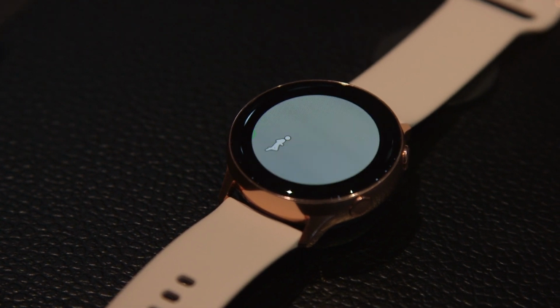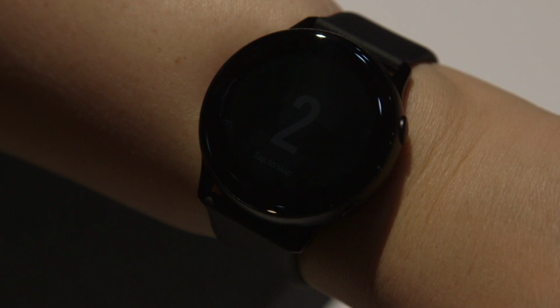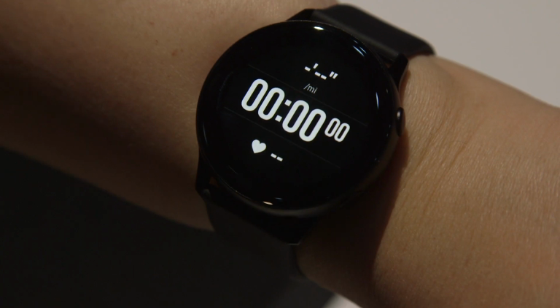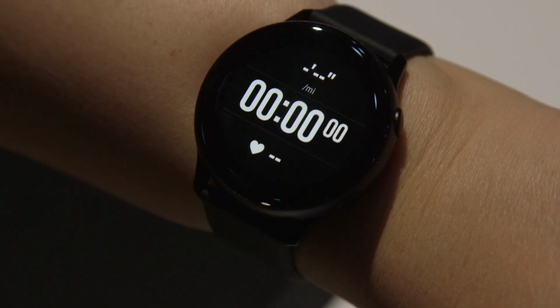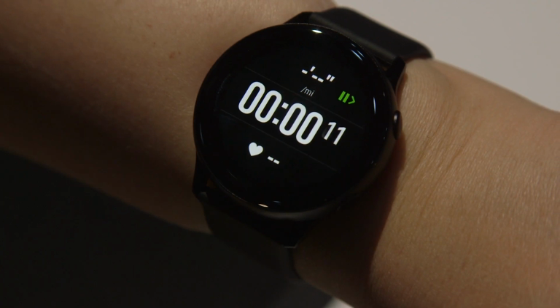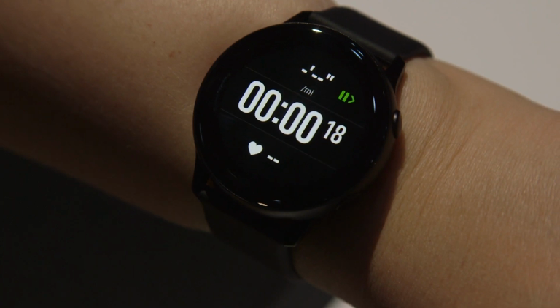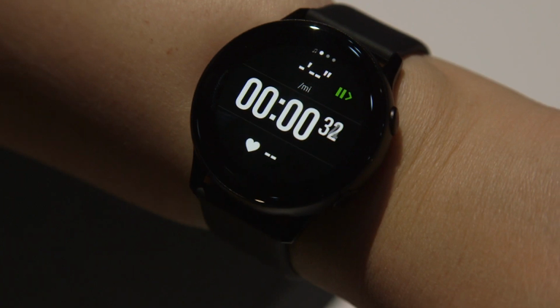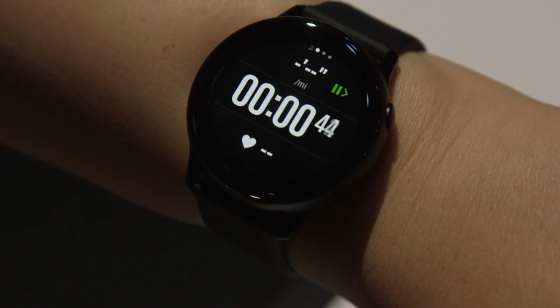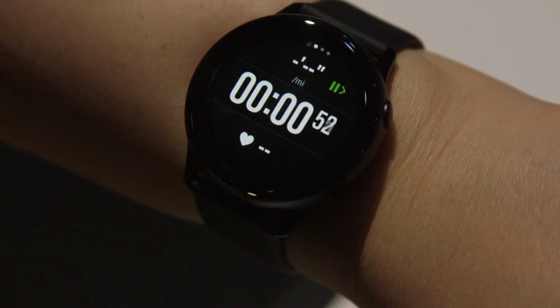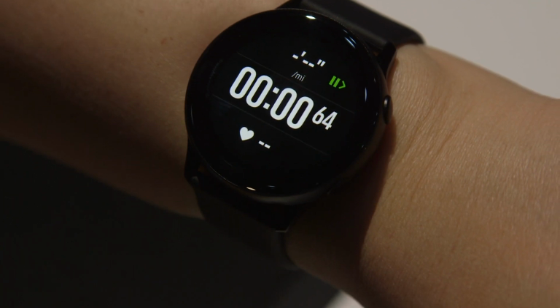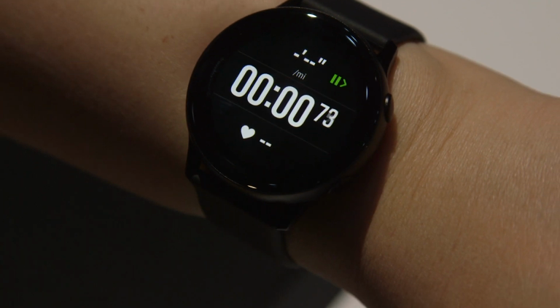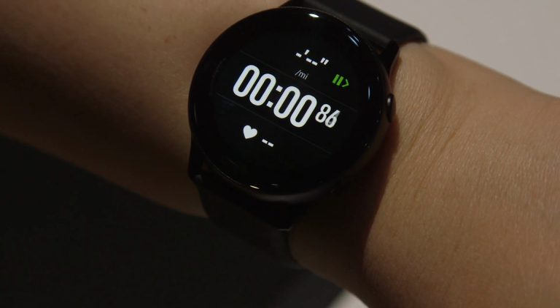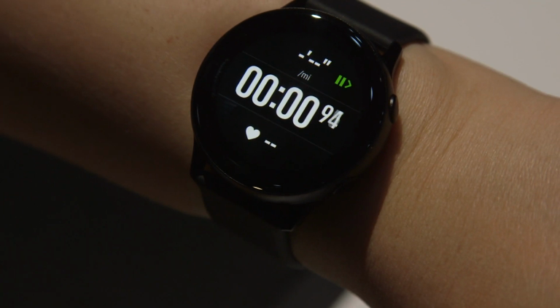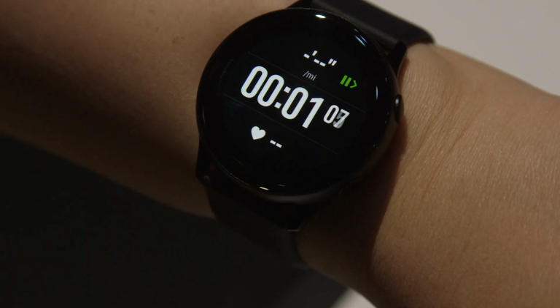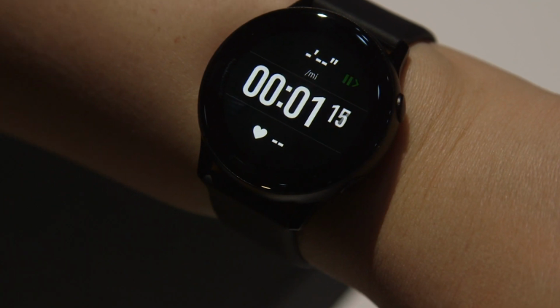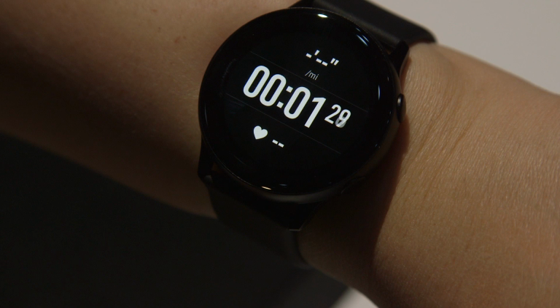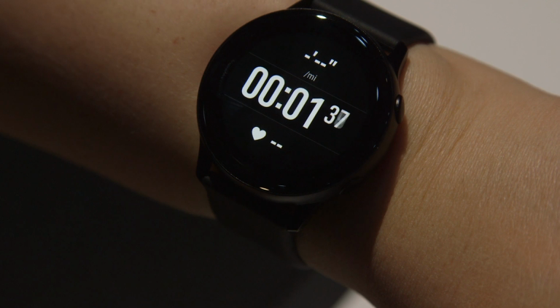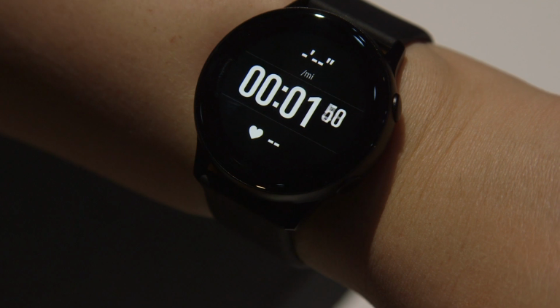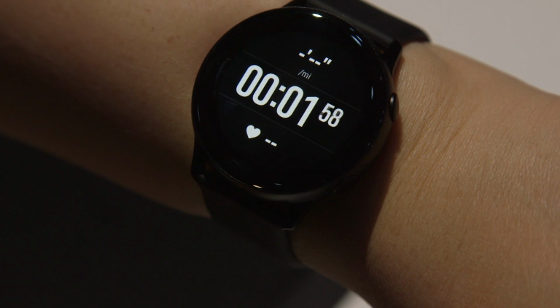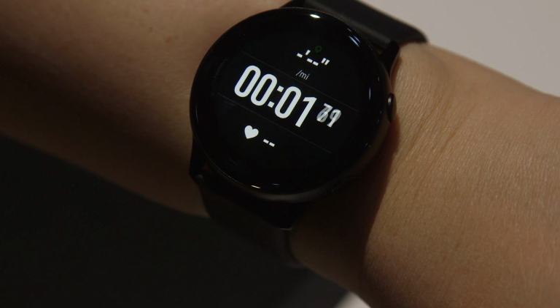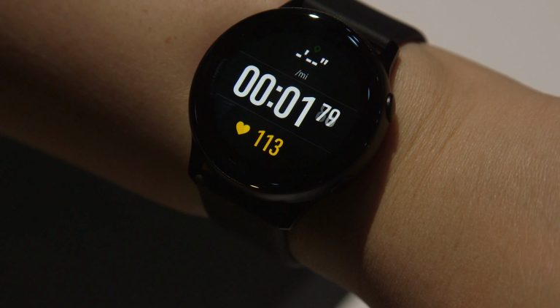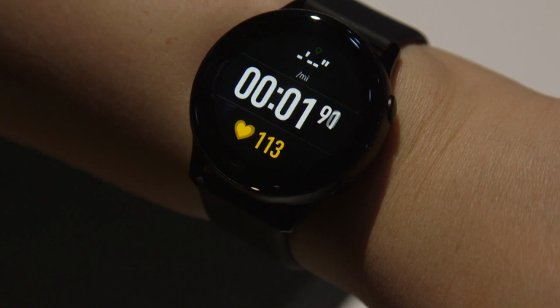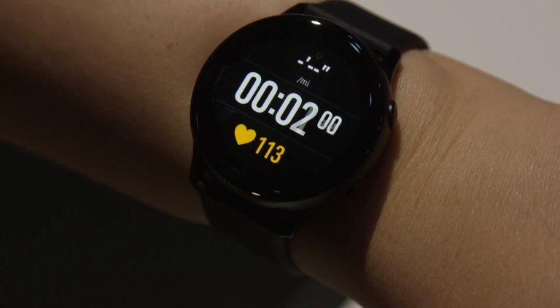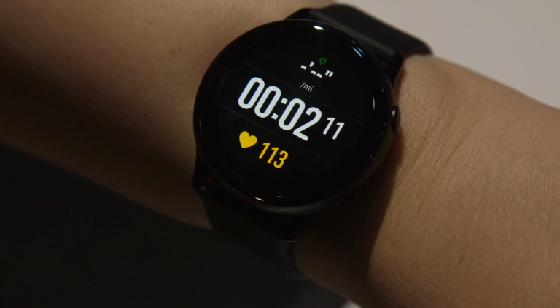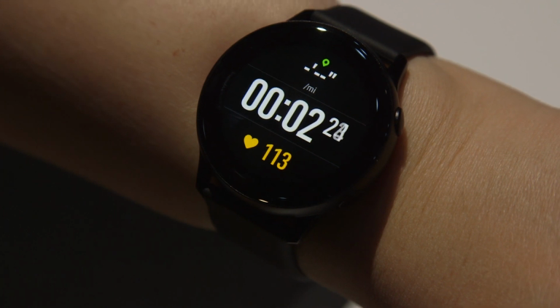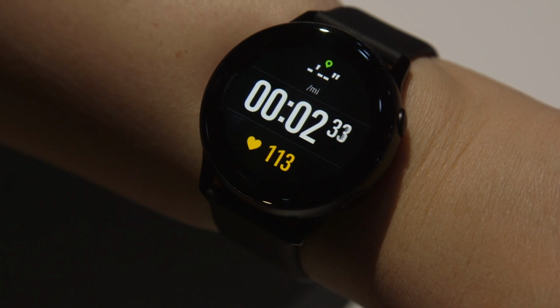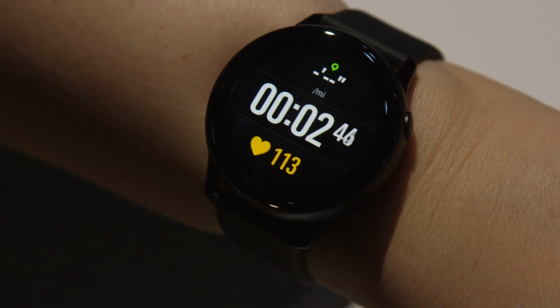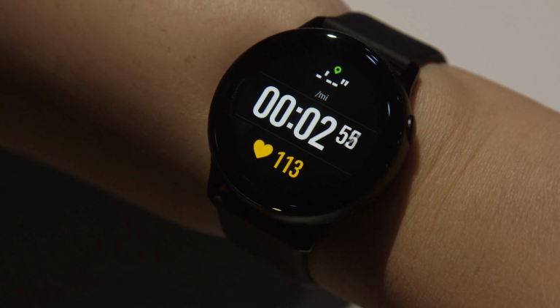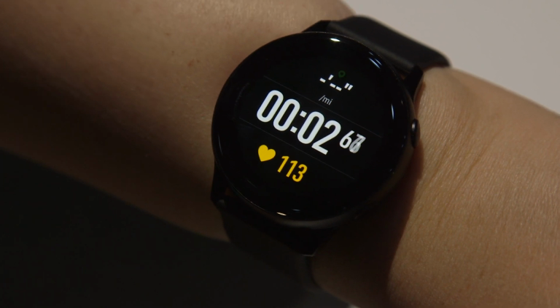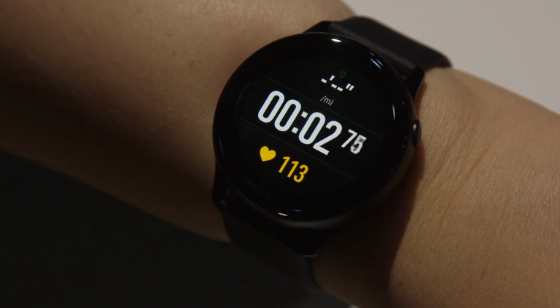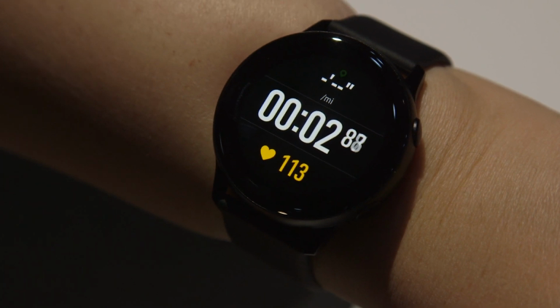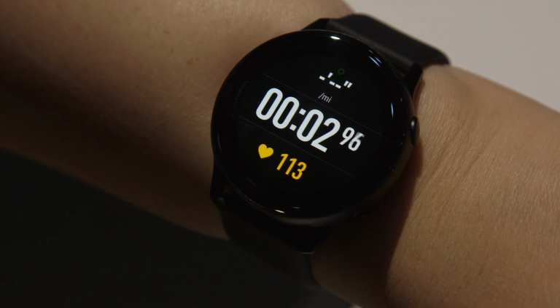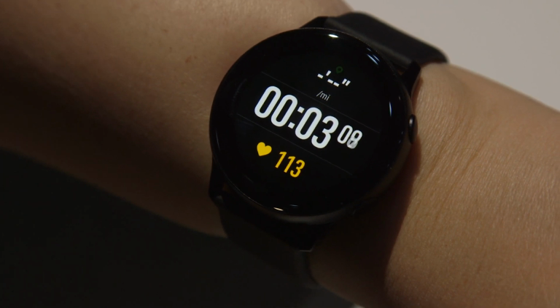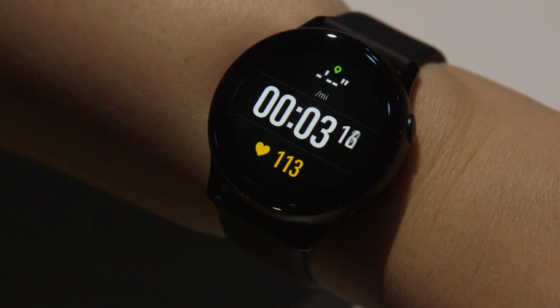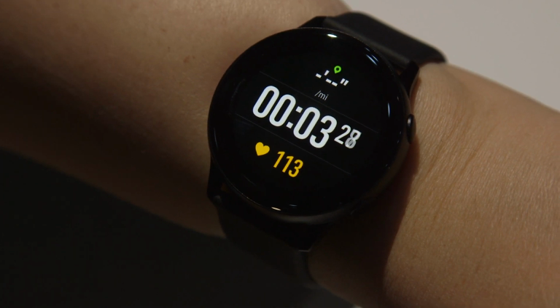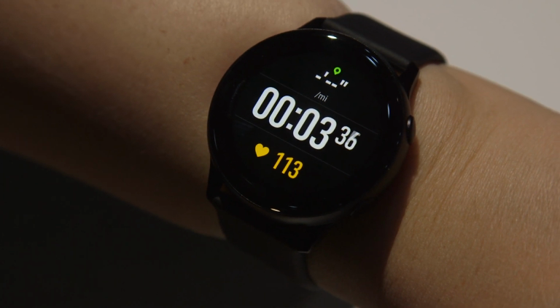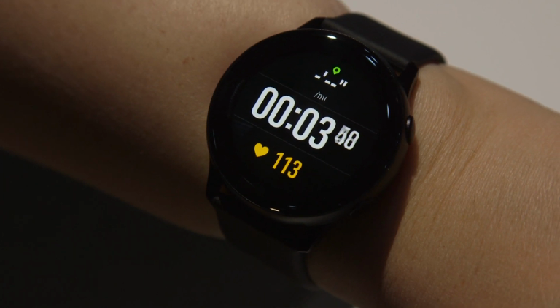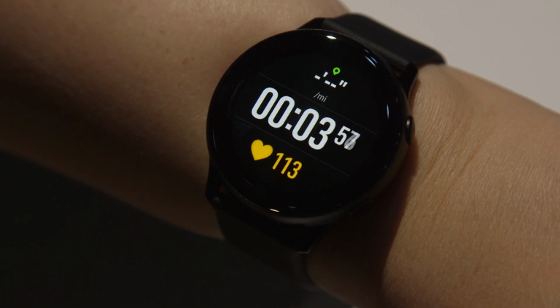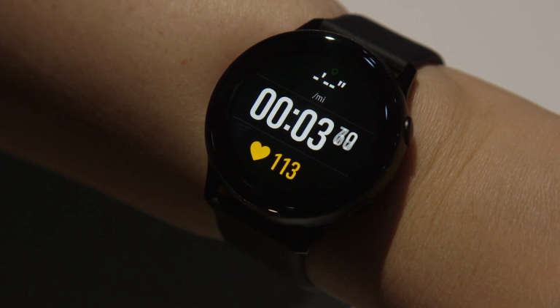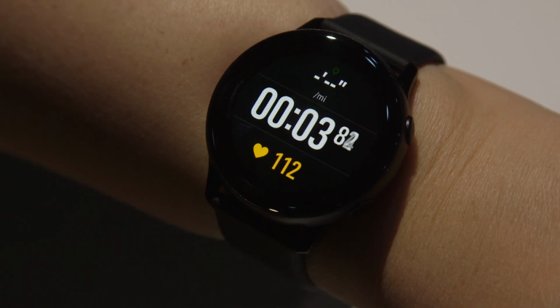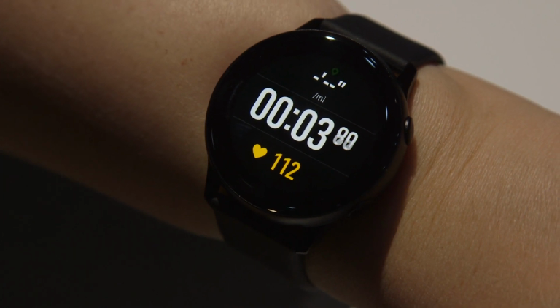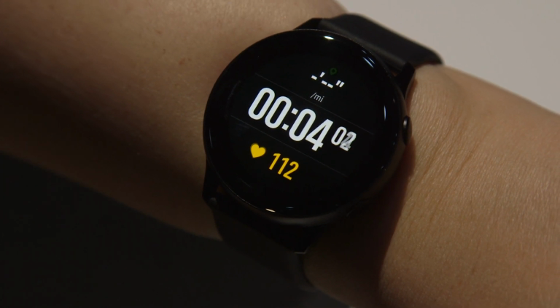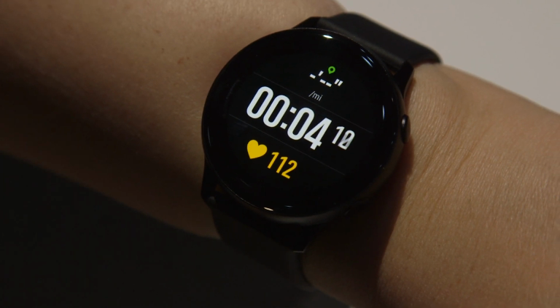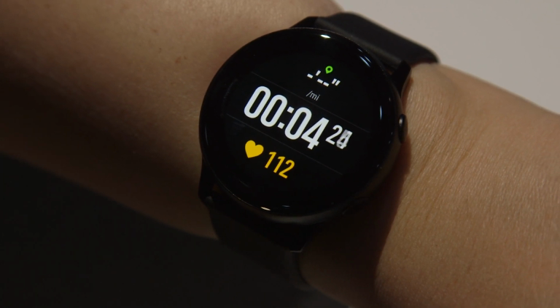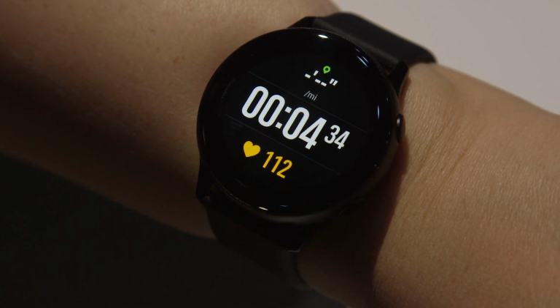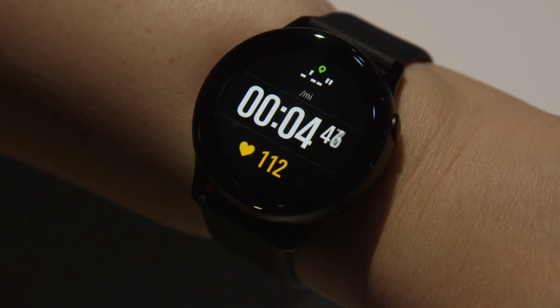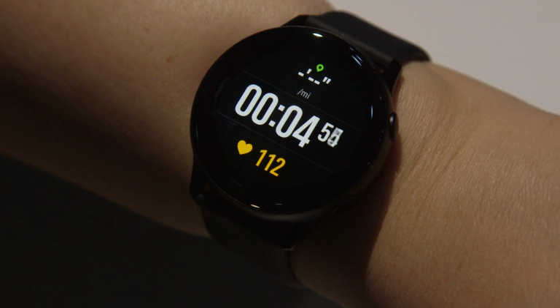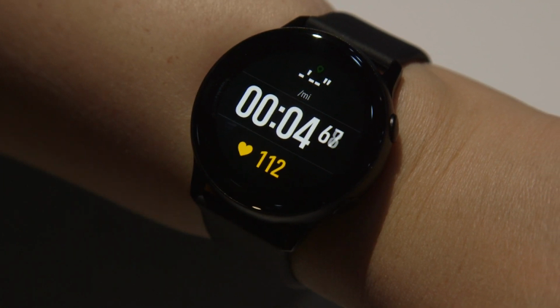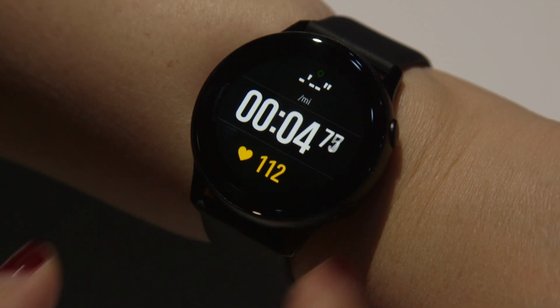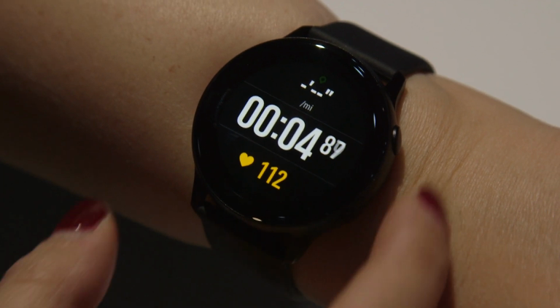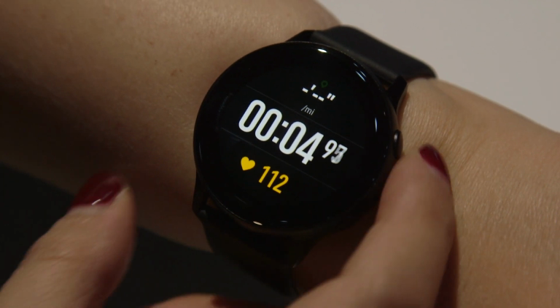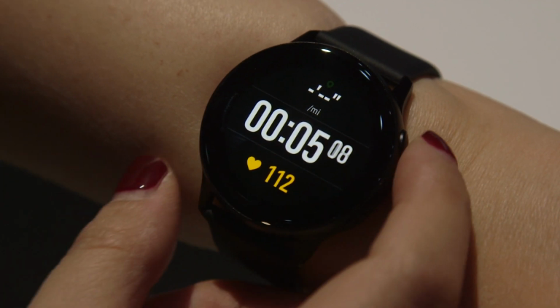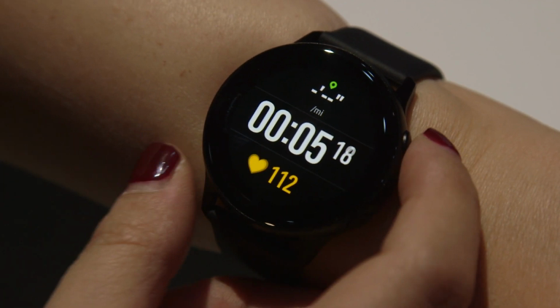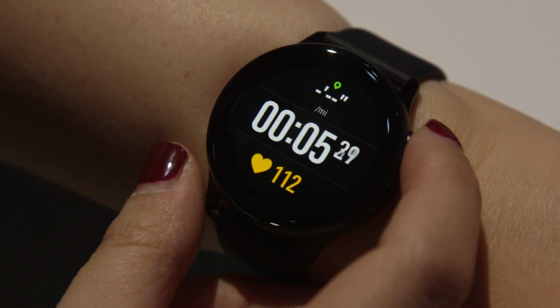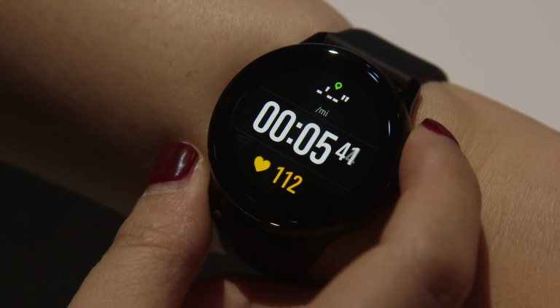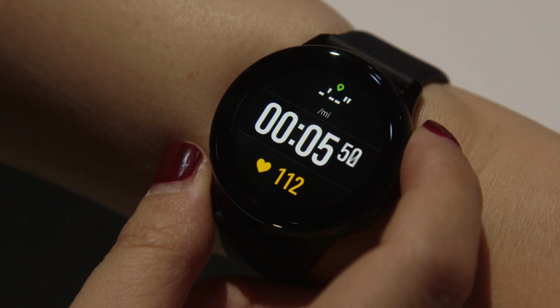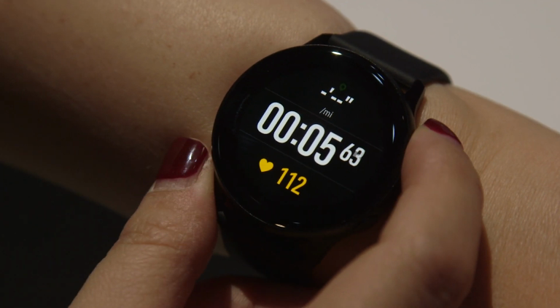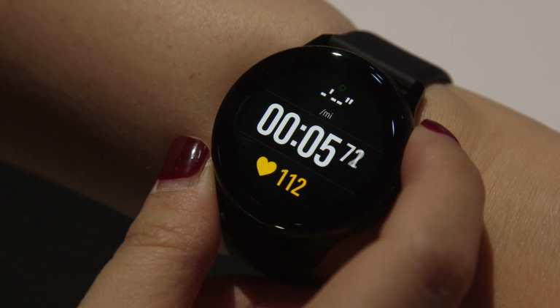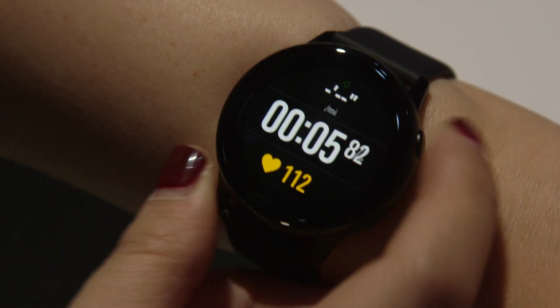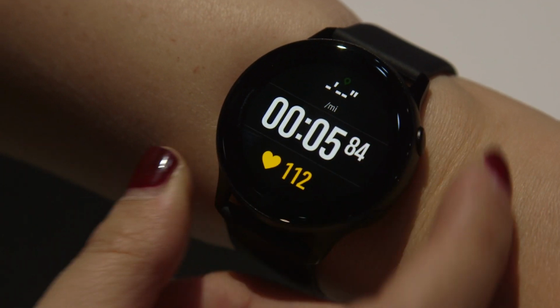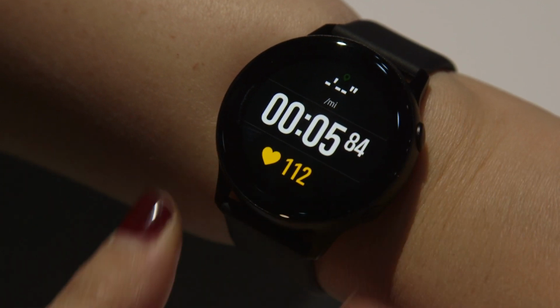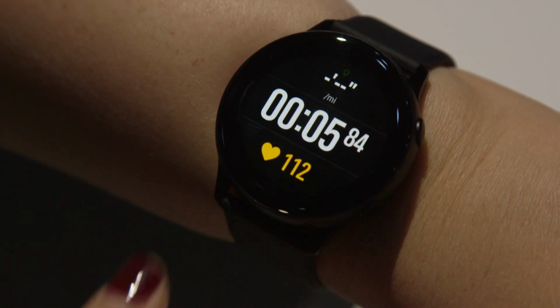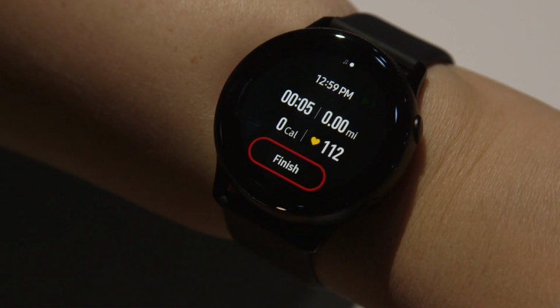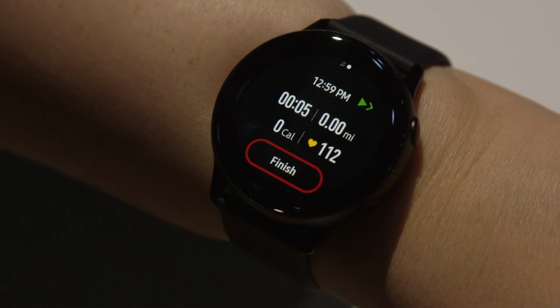As soon as you start walking, jogging, running, or even cycling, it will automatically detect that you're working out and it will log it as such.